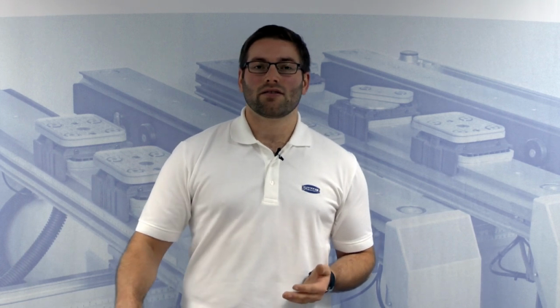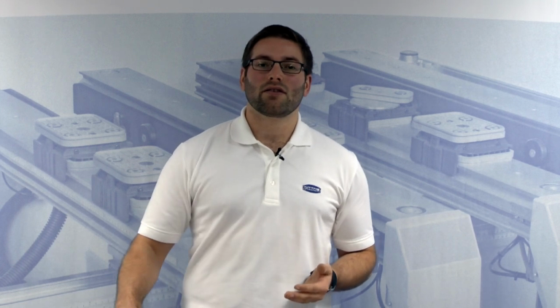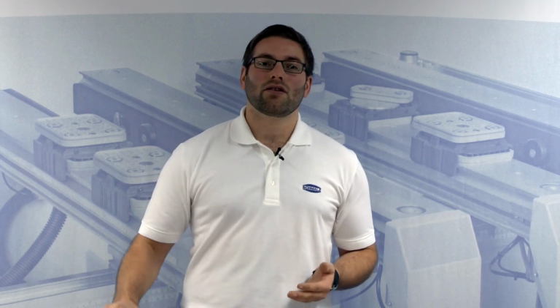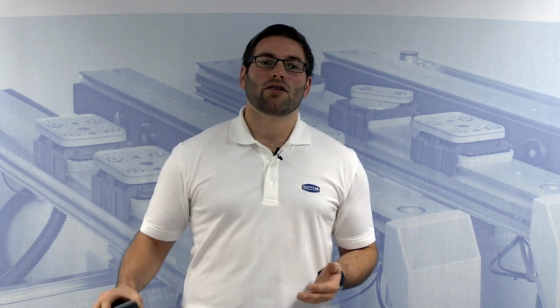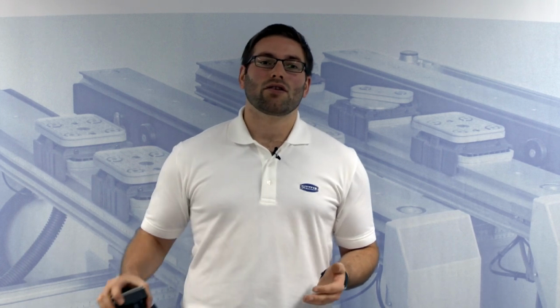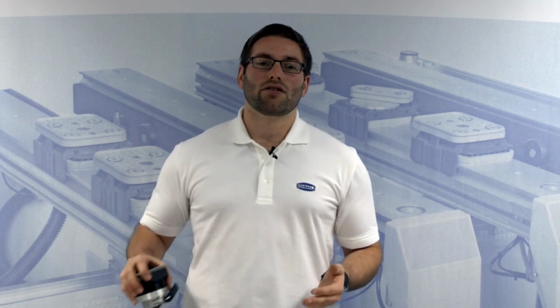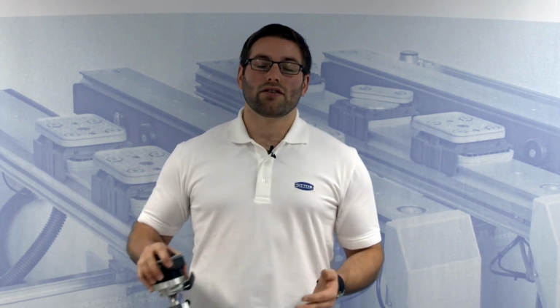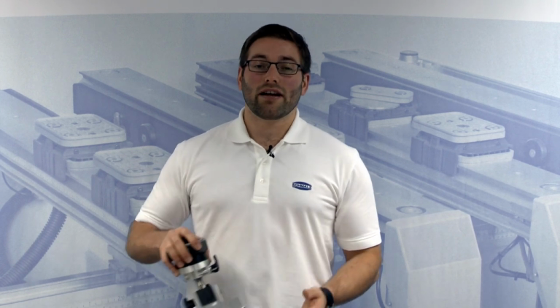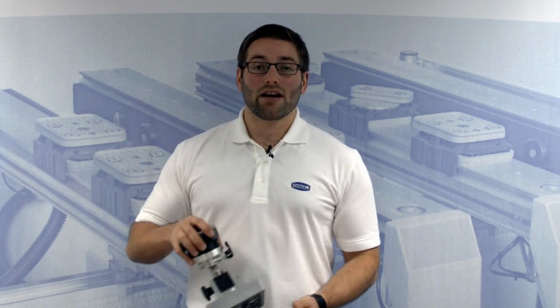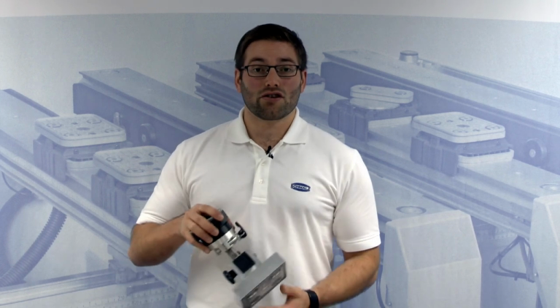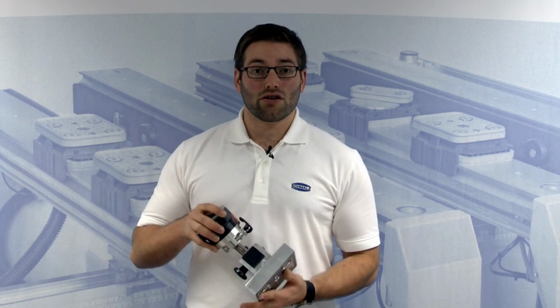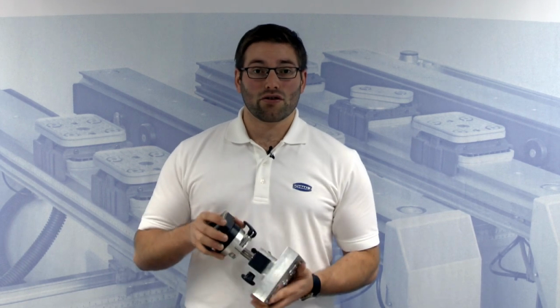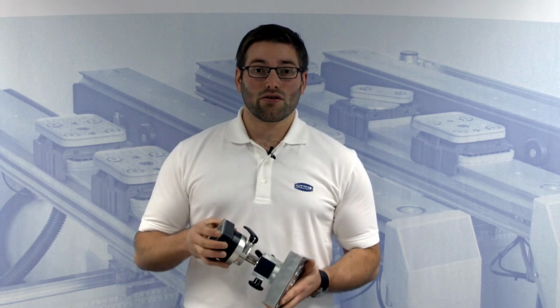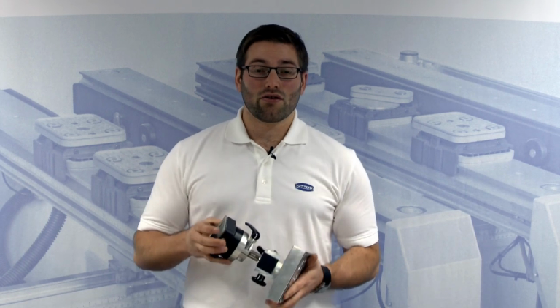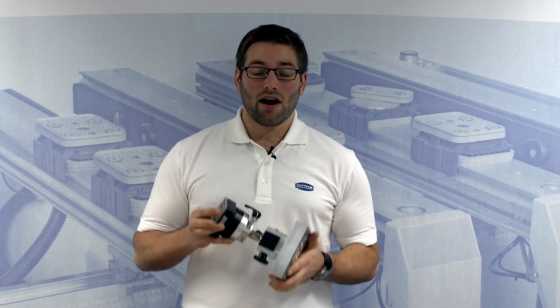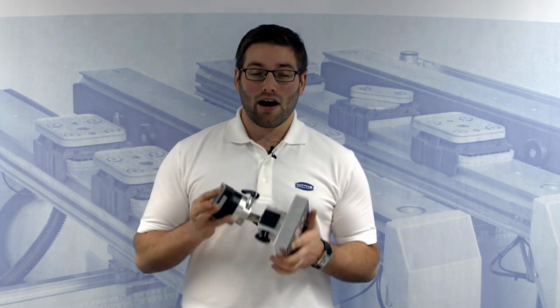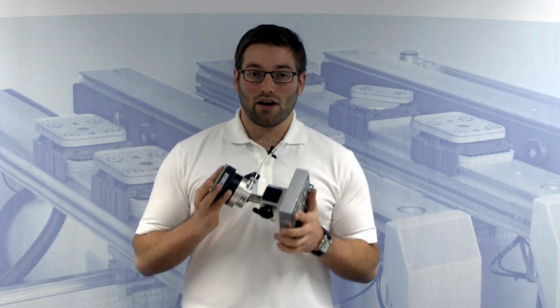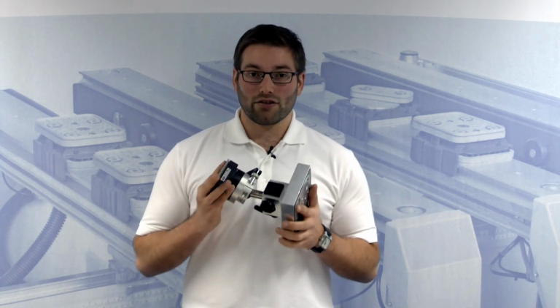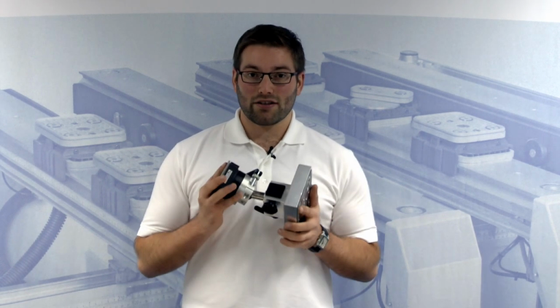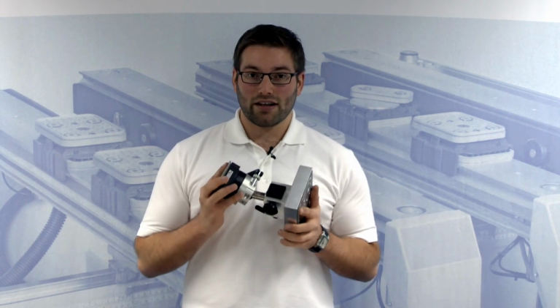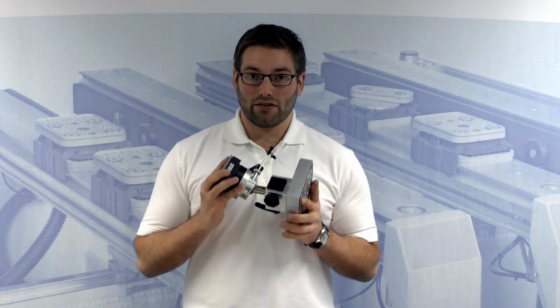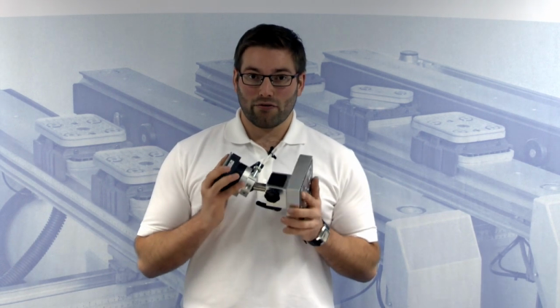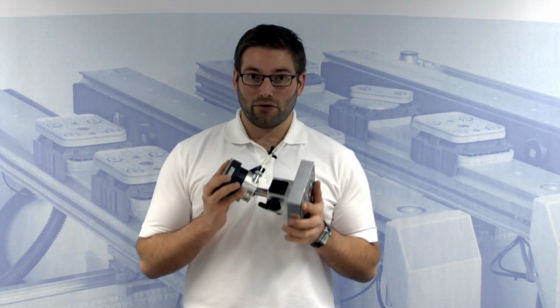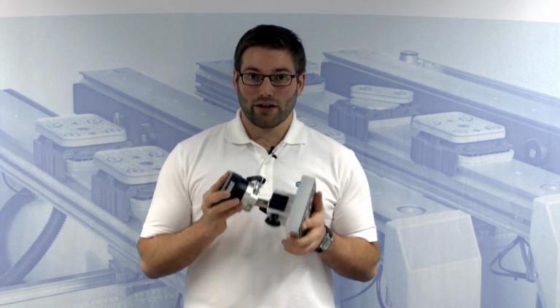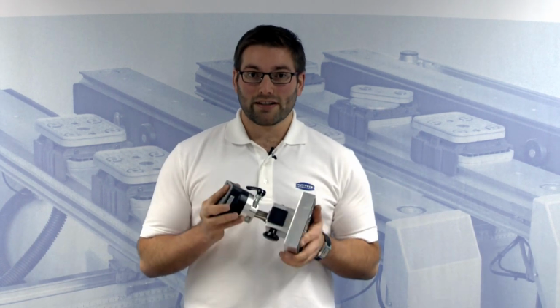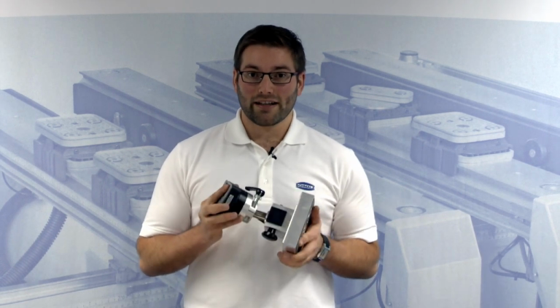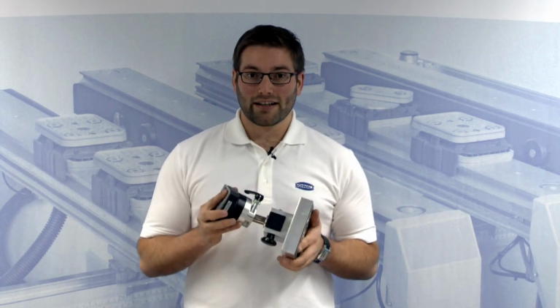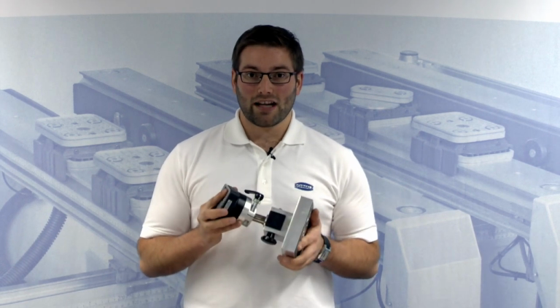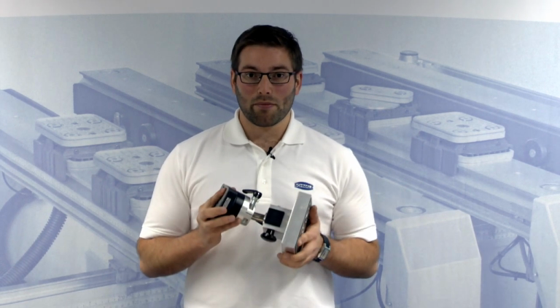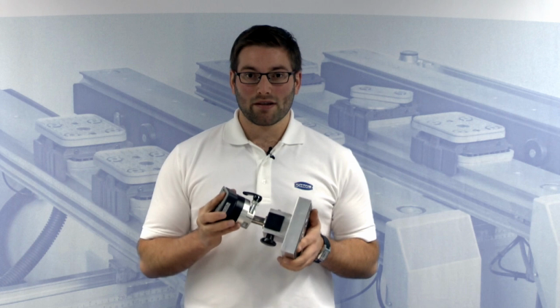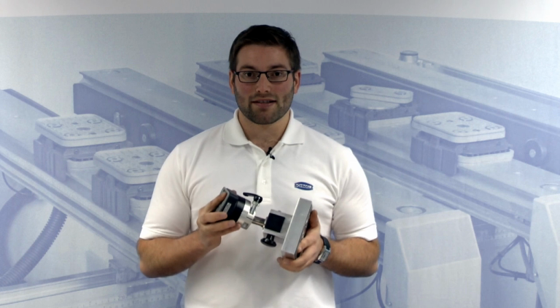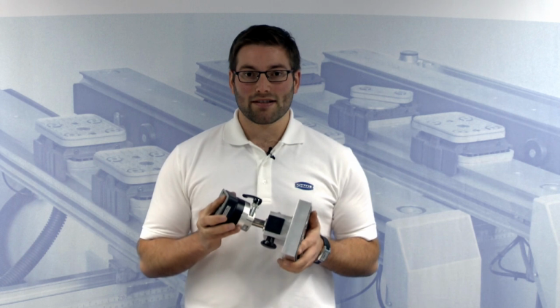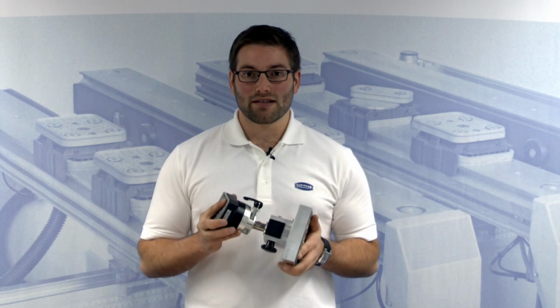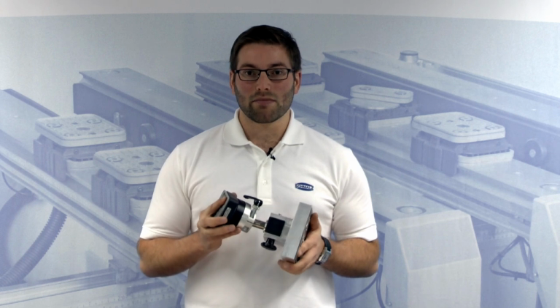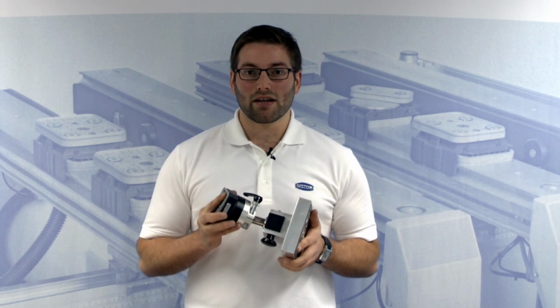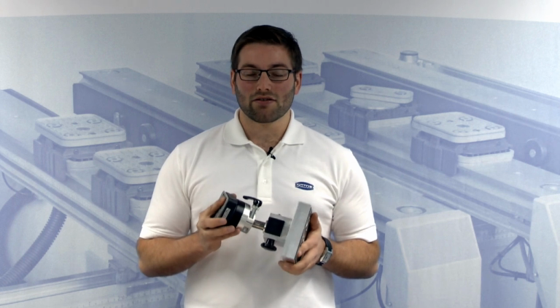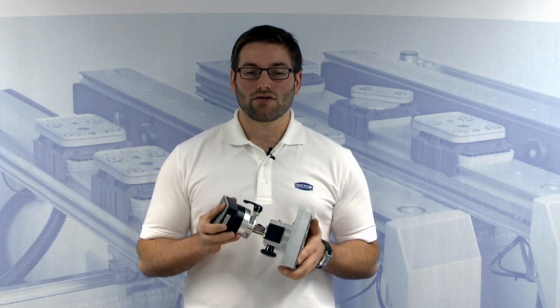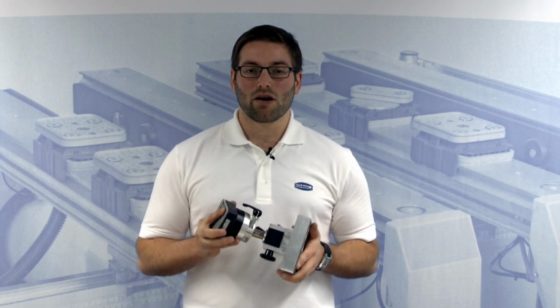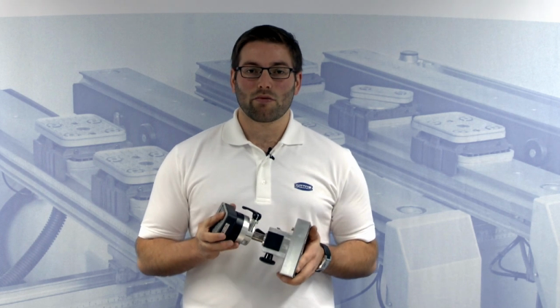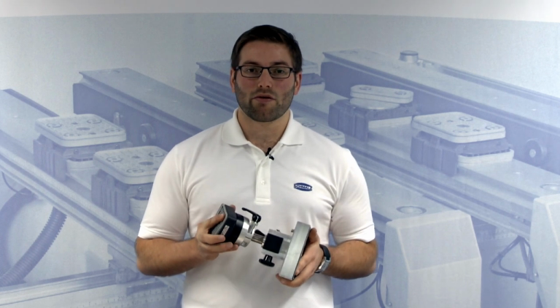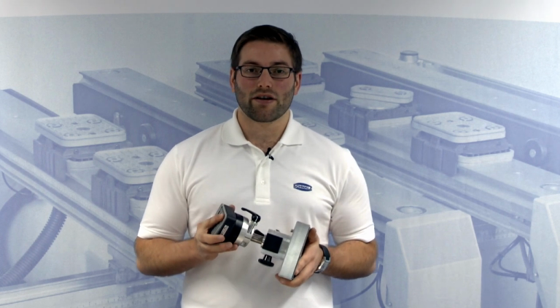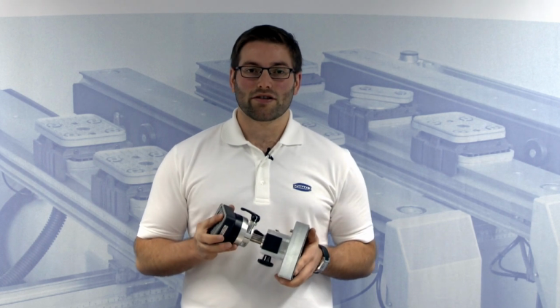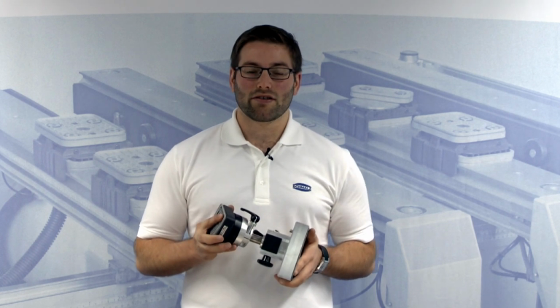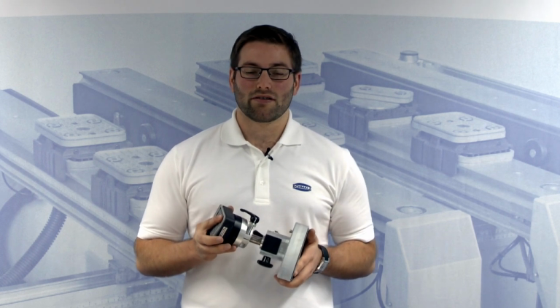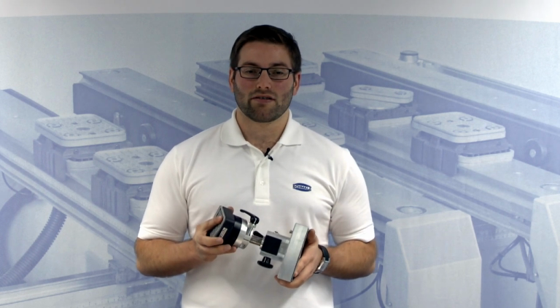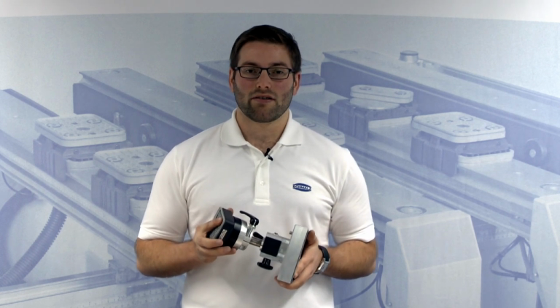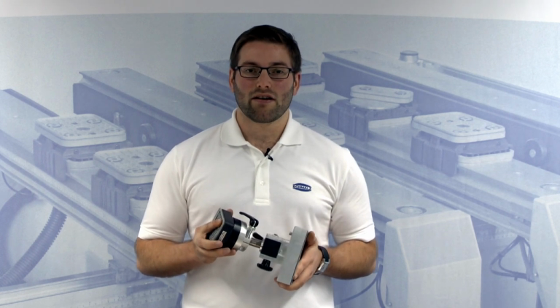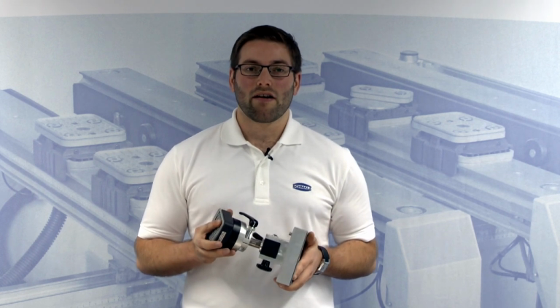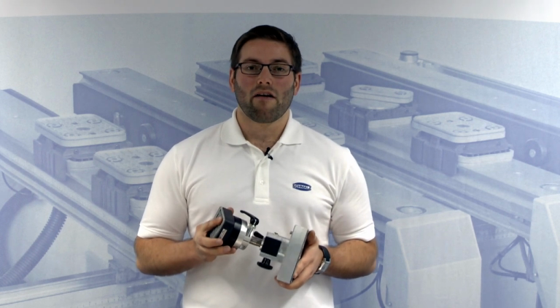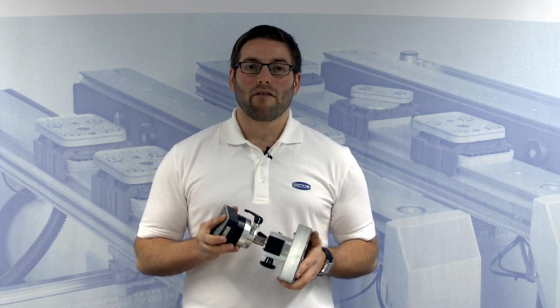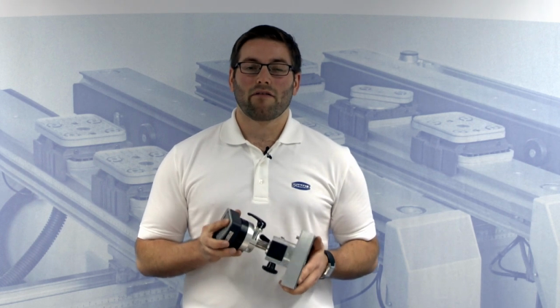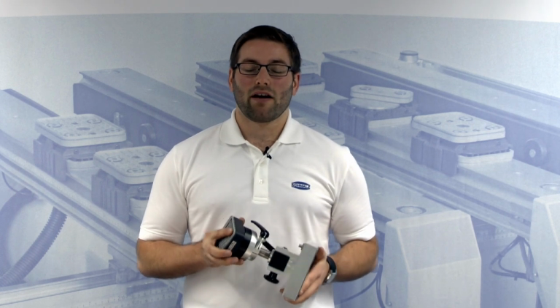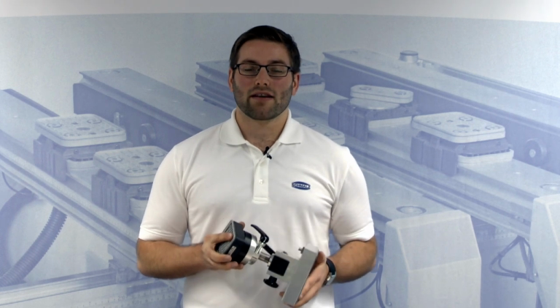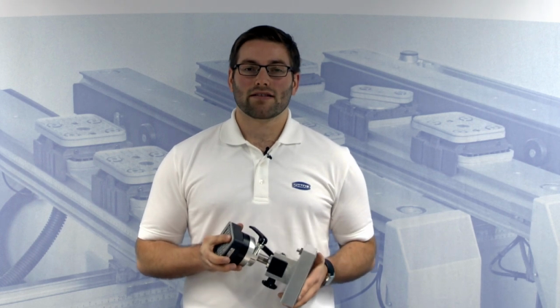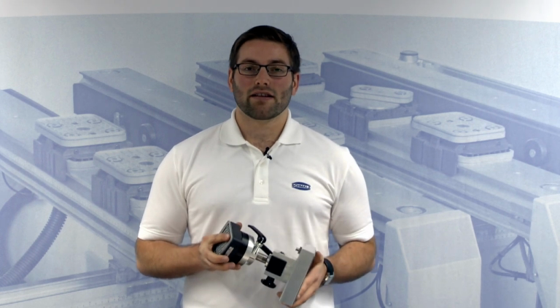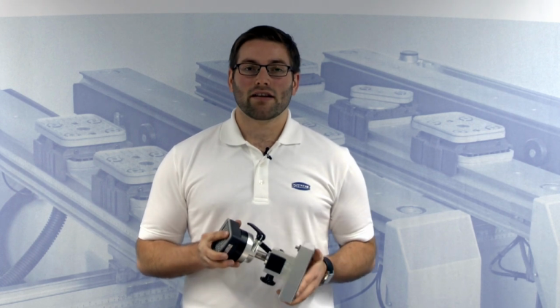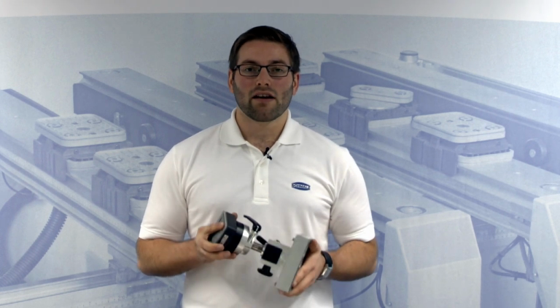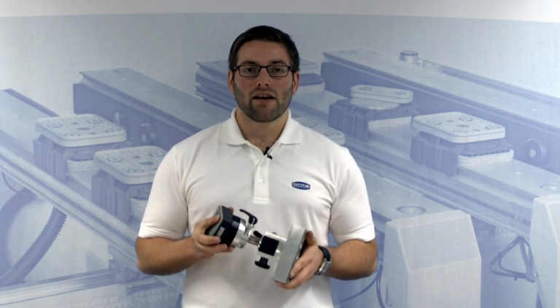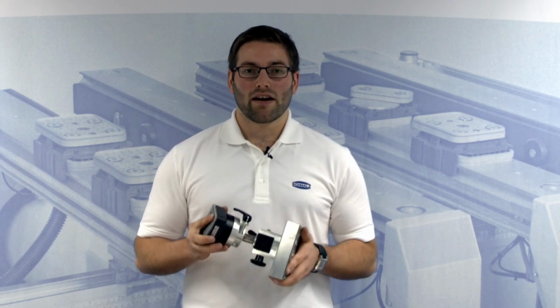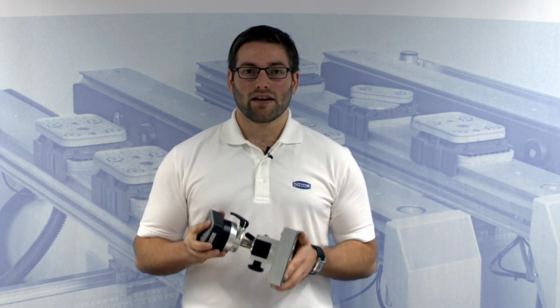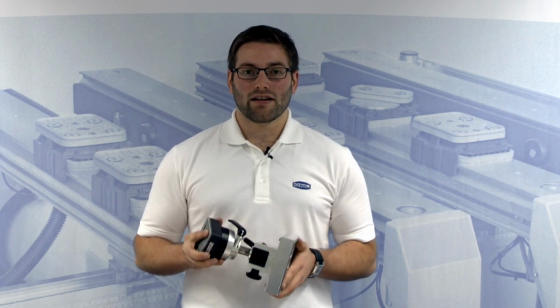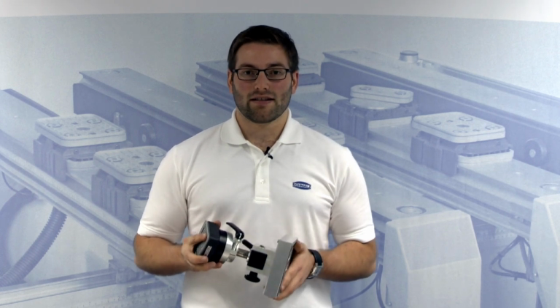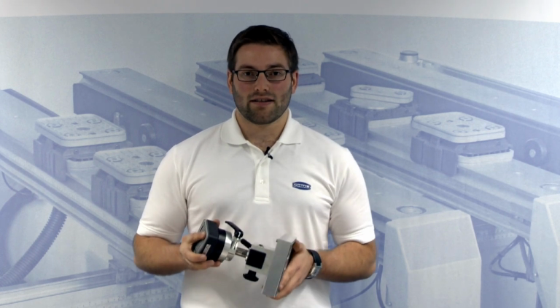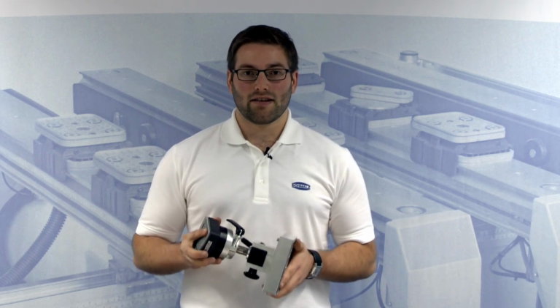Today I show you how to take a 3D clamping system into operation, quickly and easily.